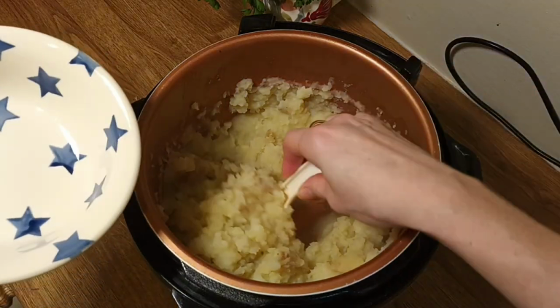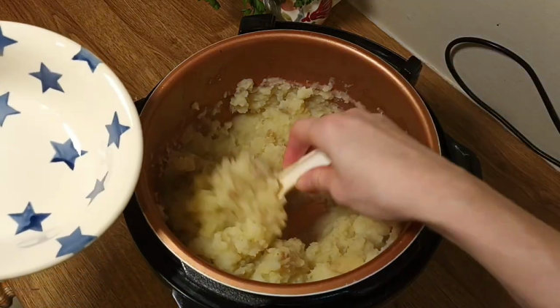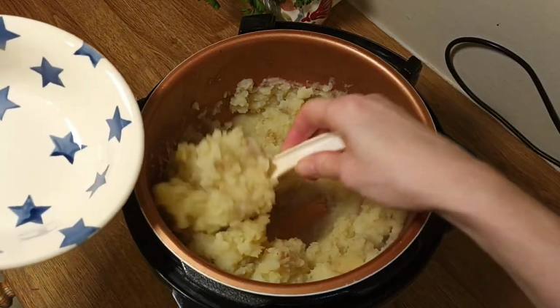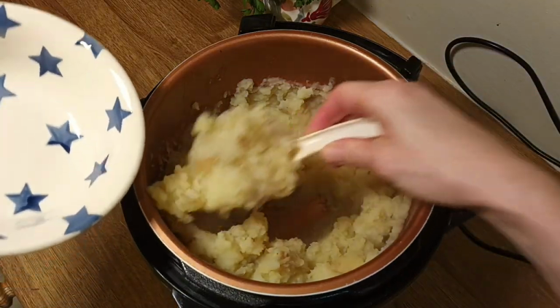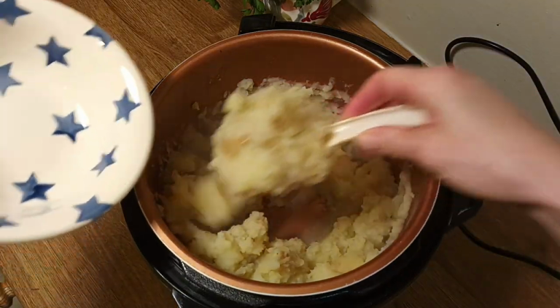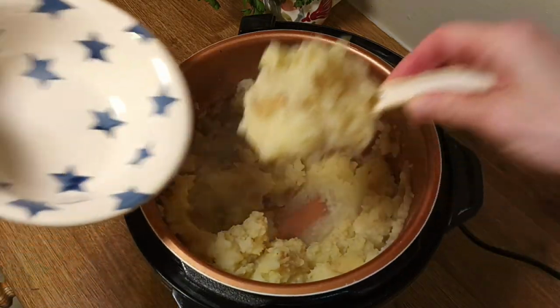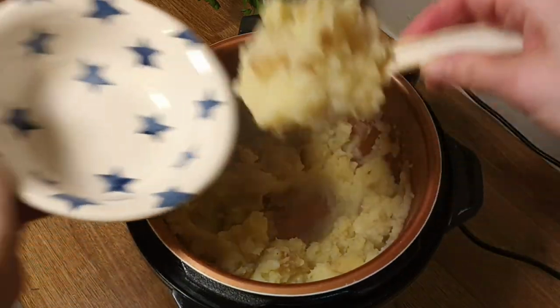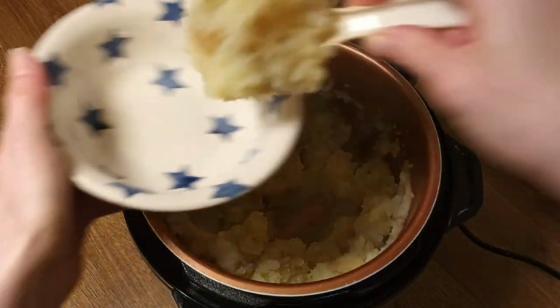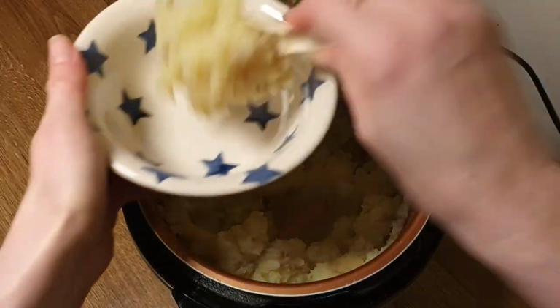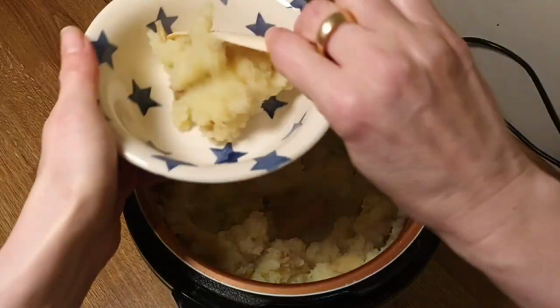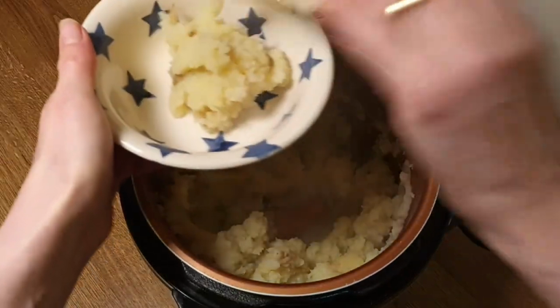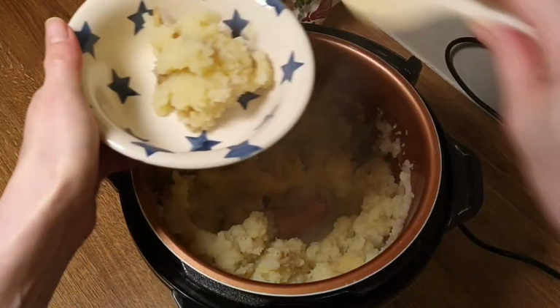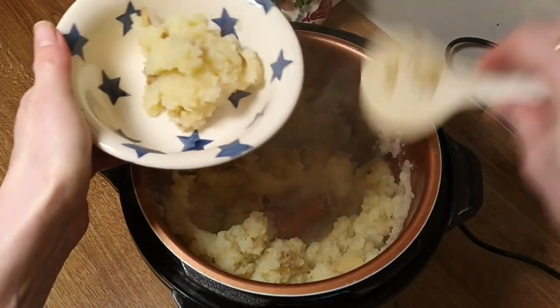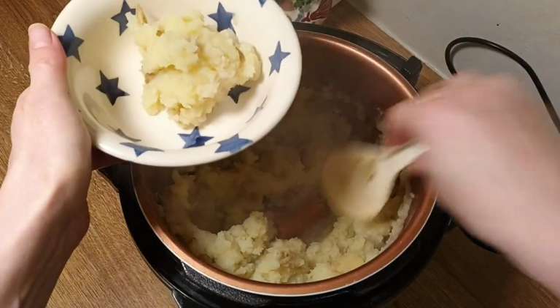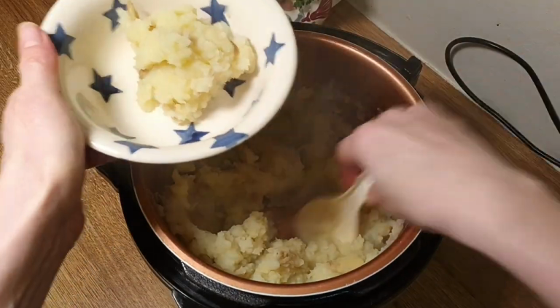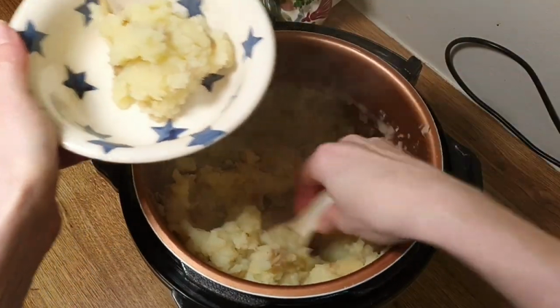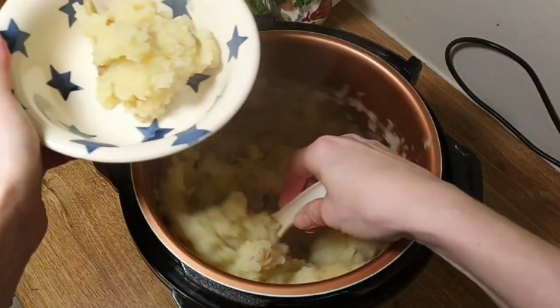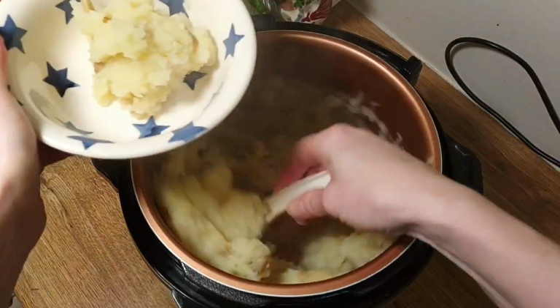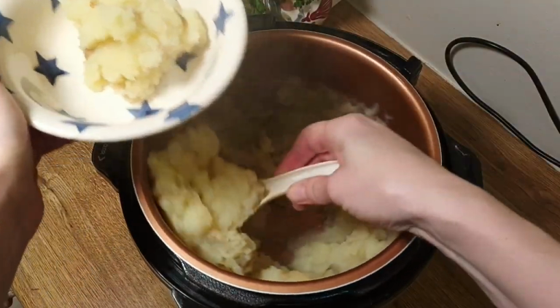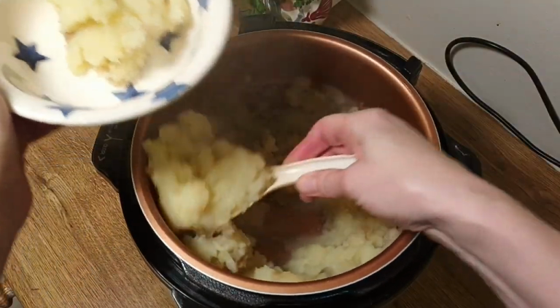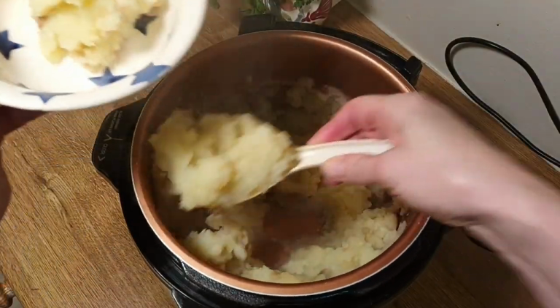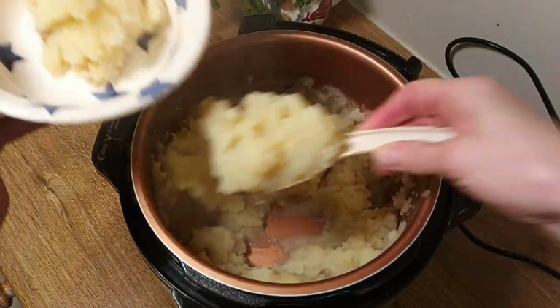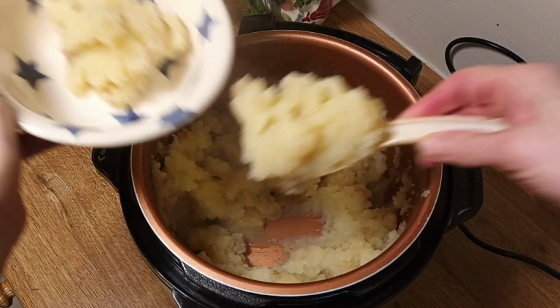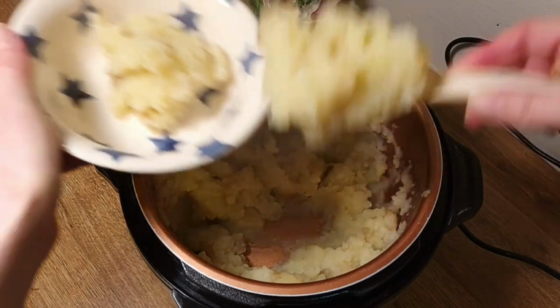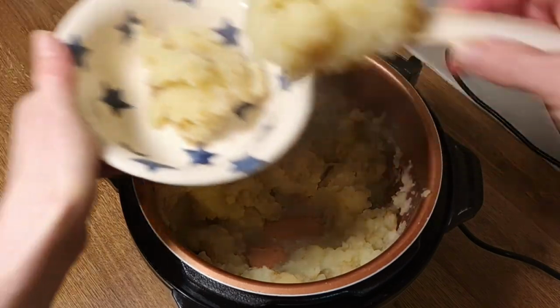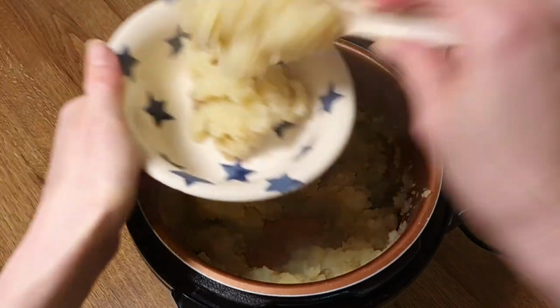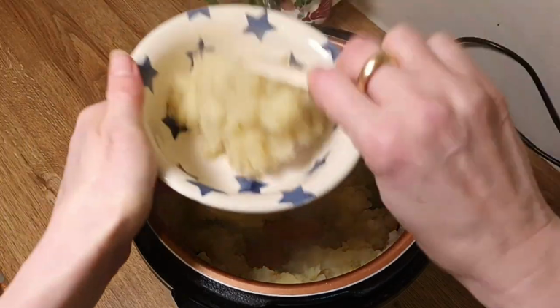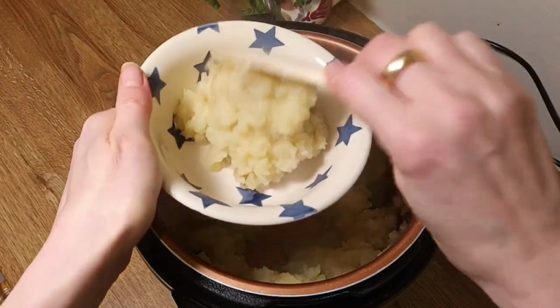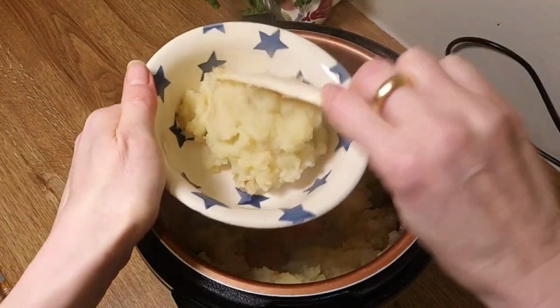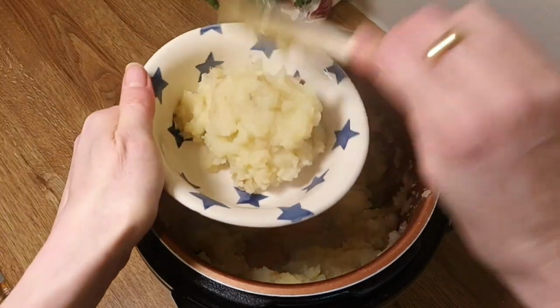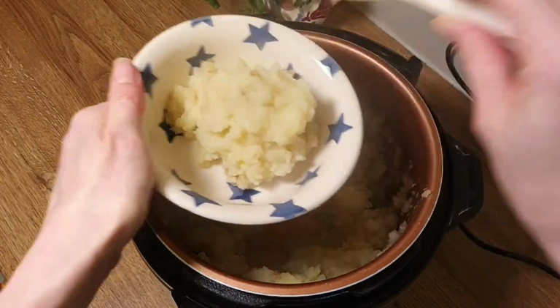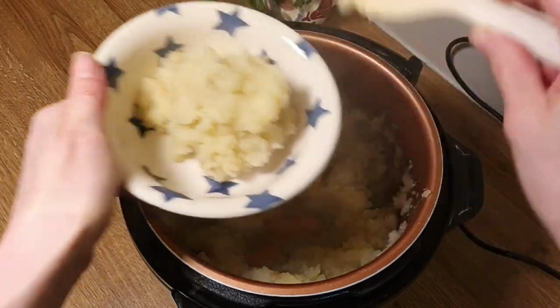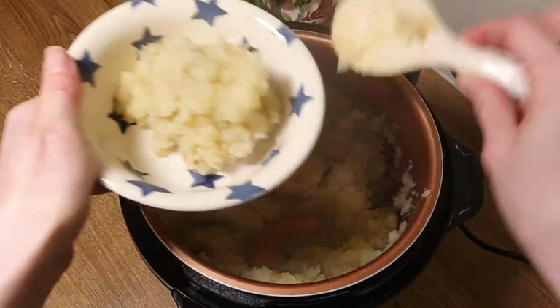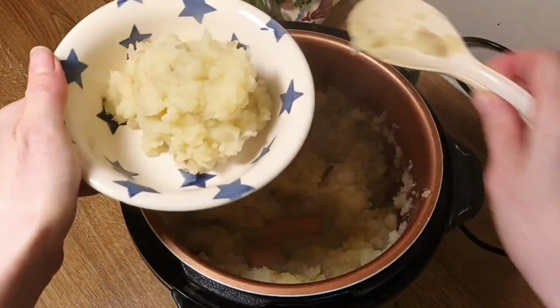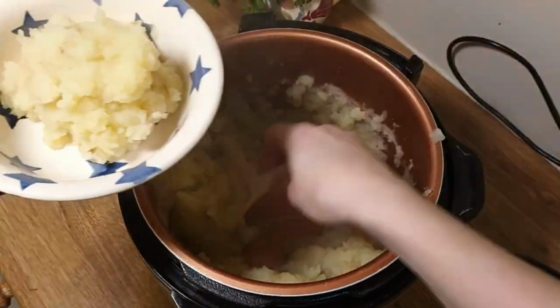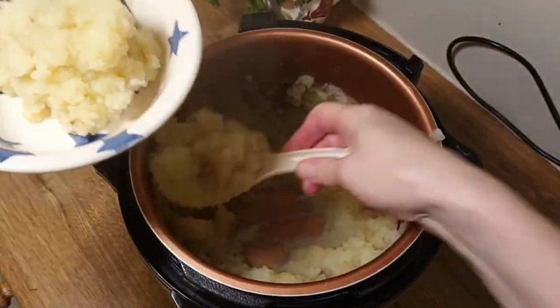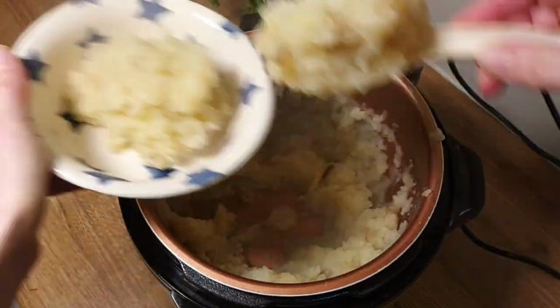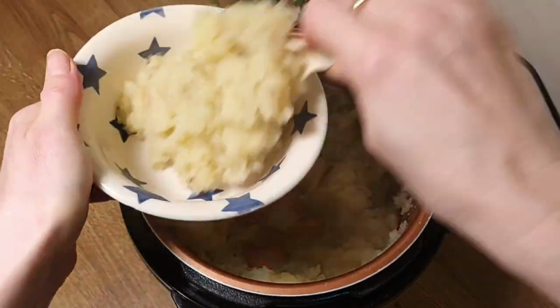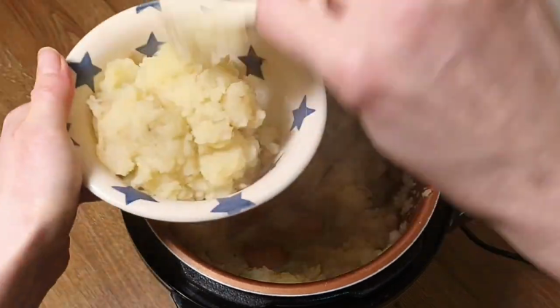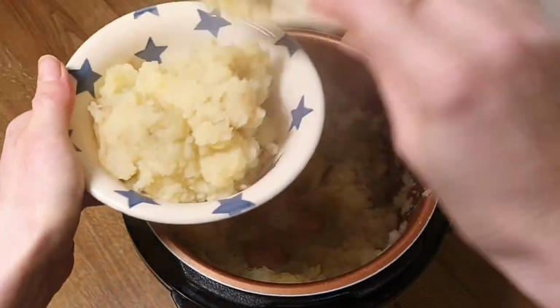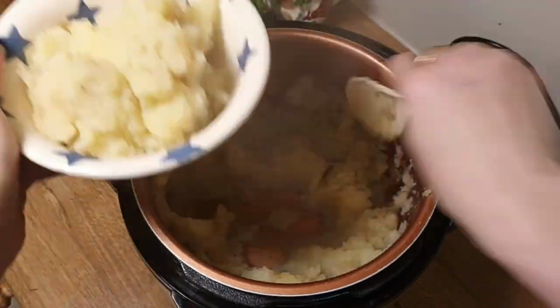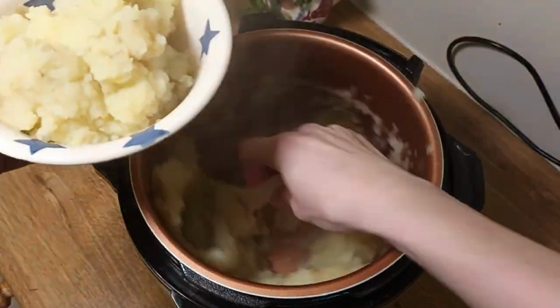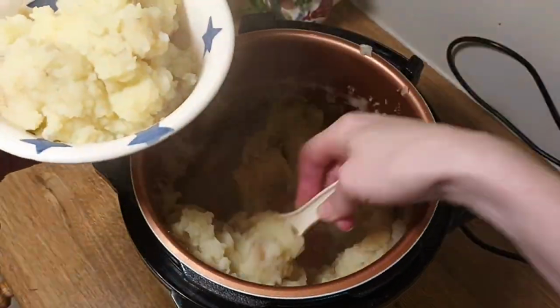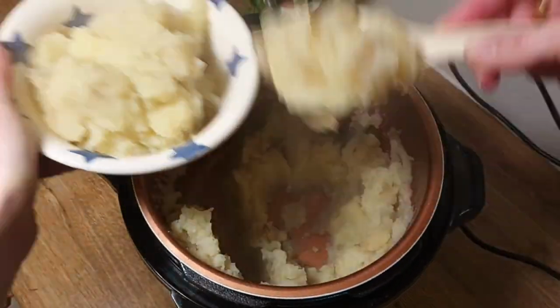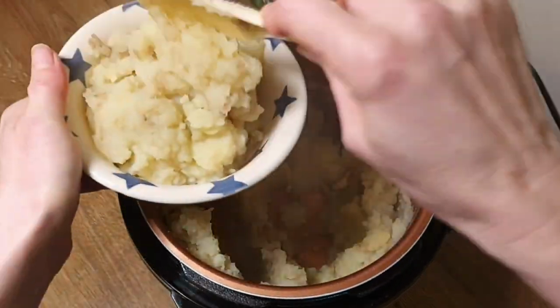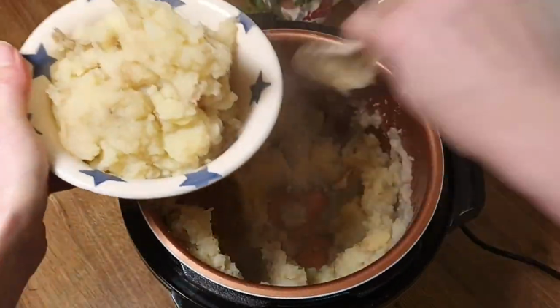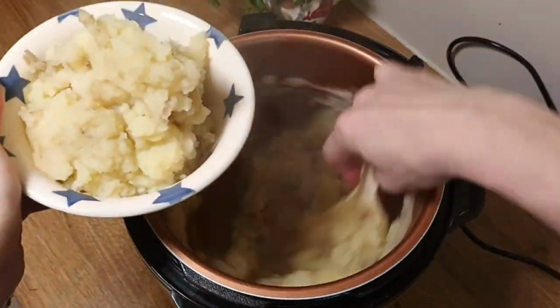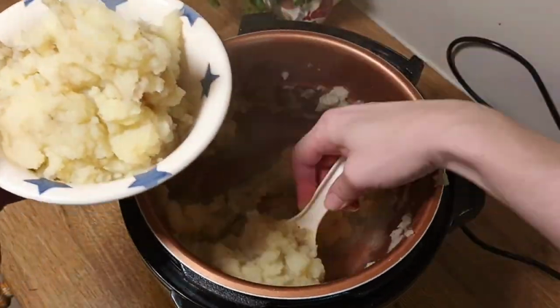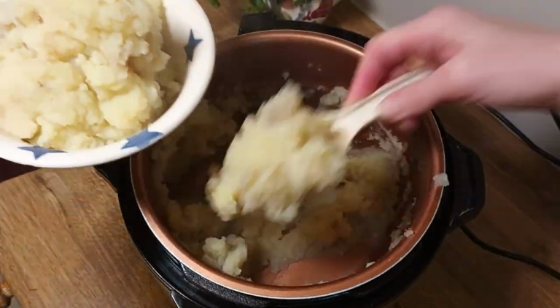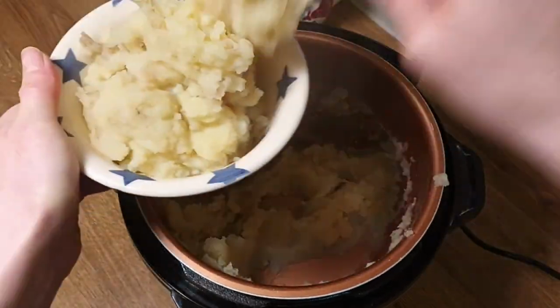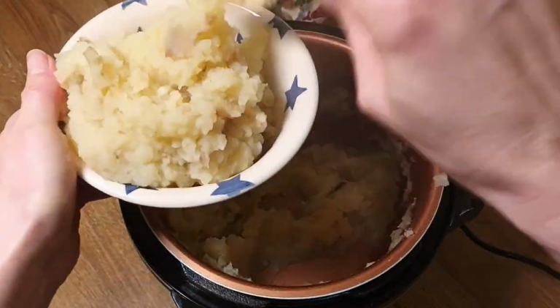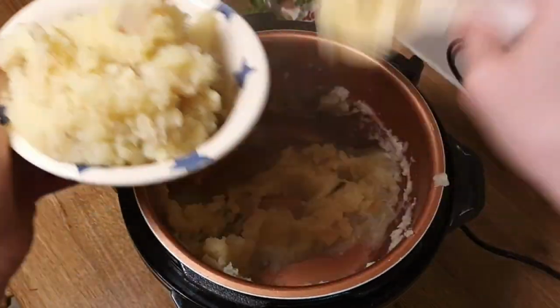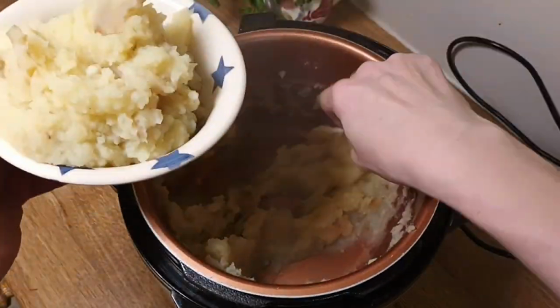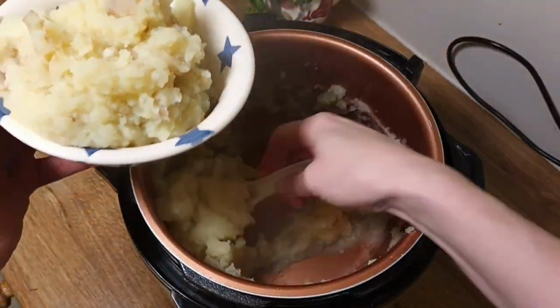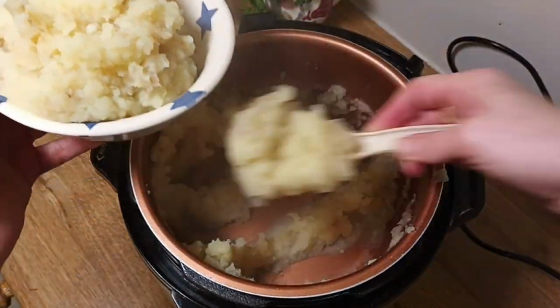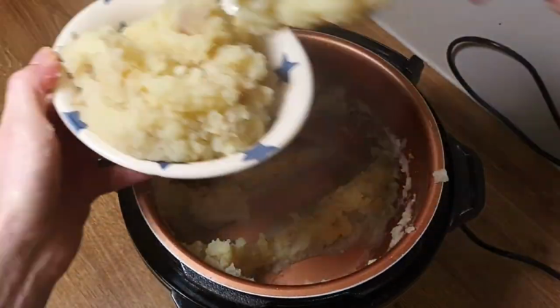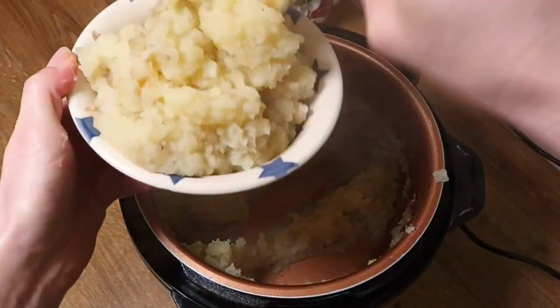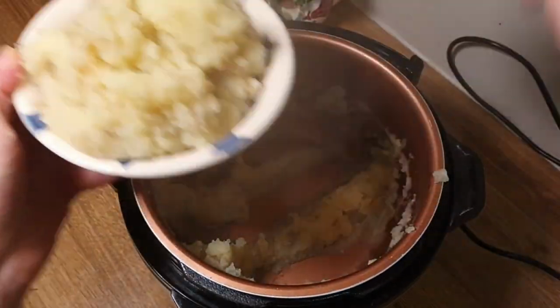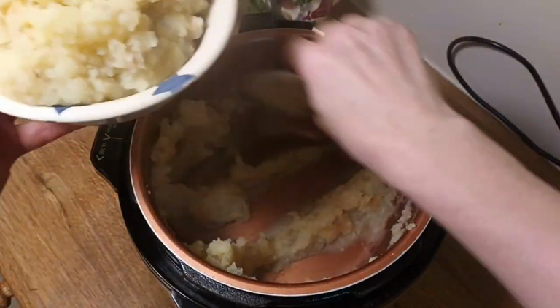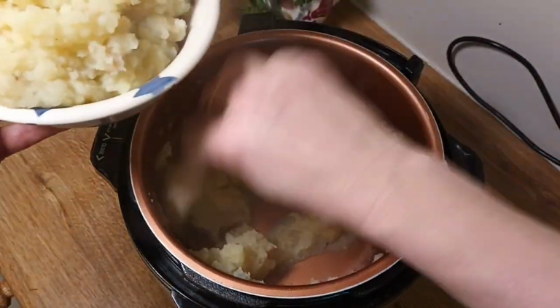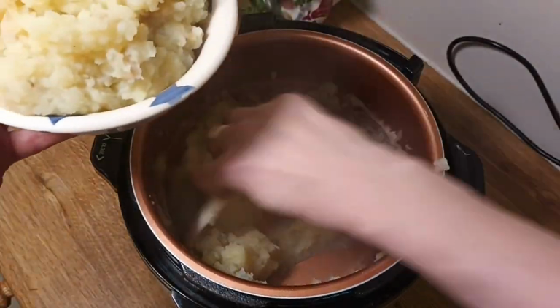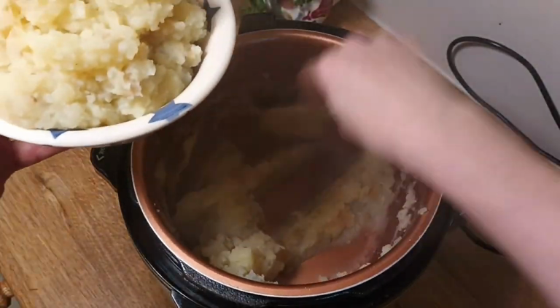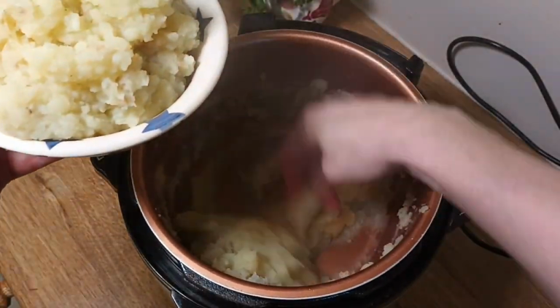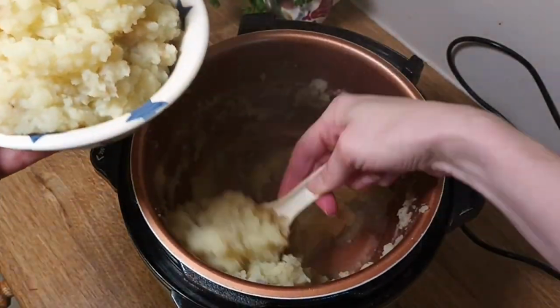Perfect, creamy mashed potato. I am going to add a little bit of salt. See you next time! Bye bye!